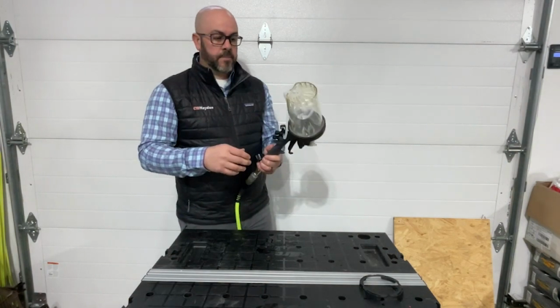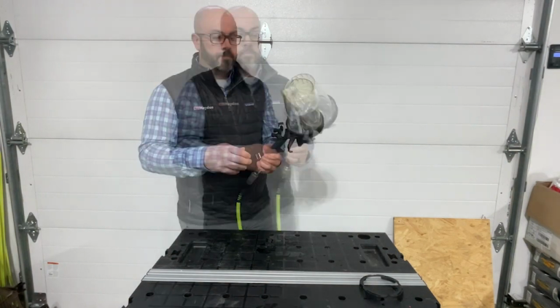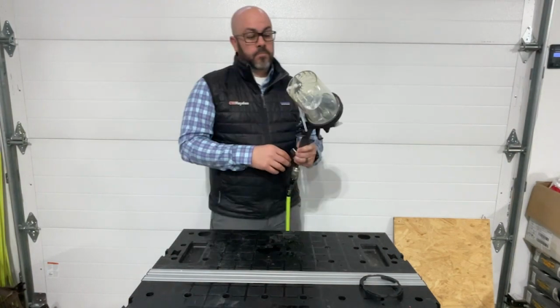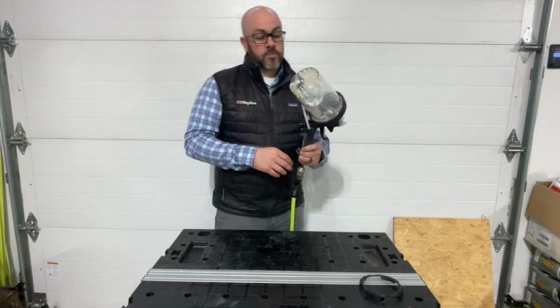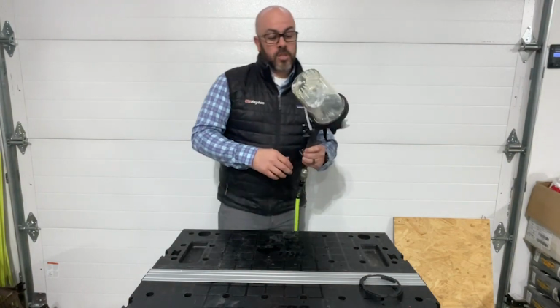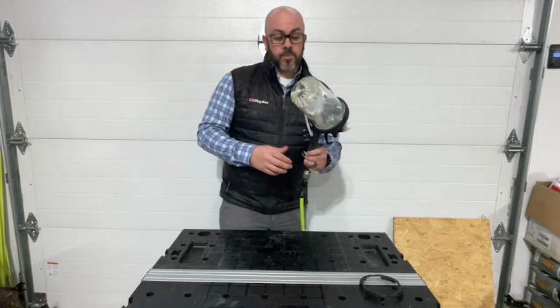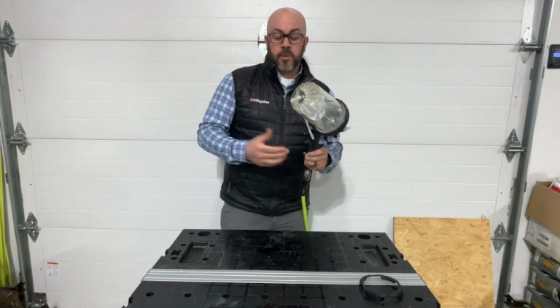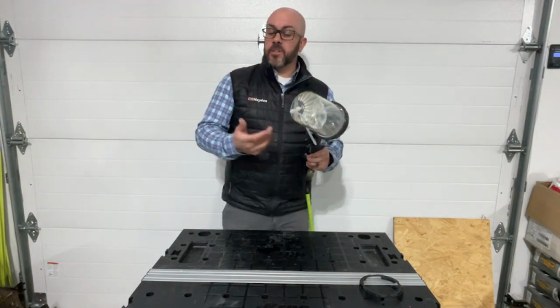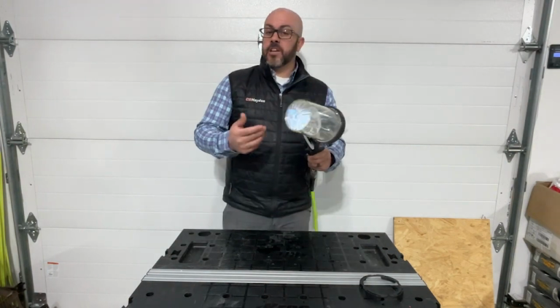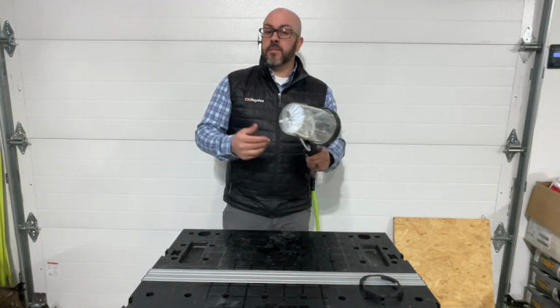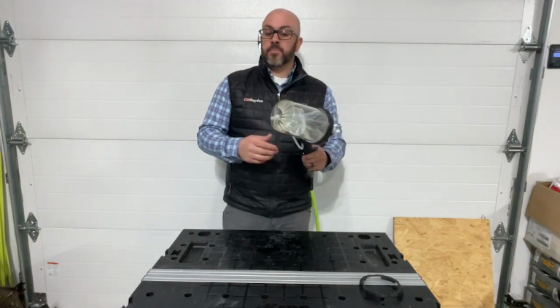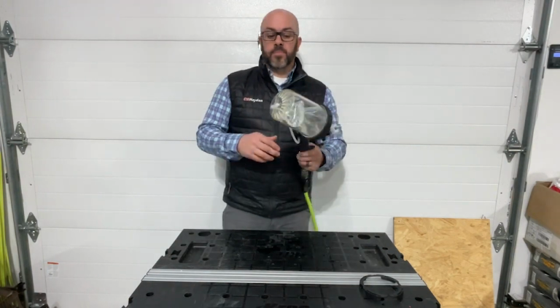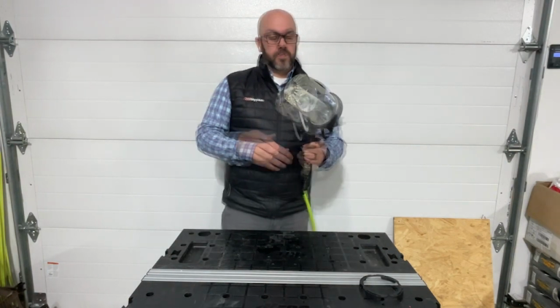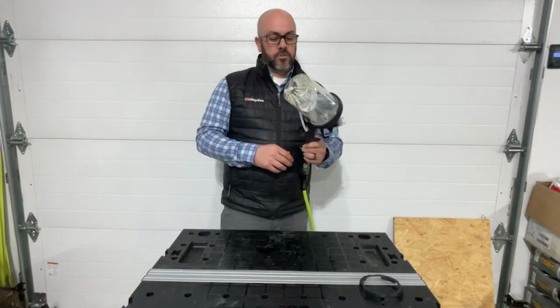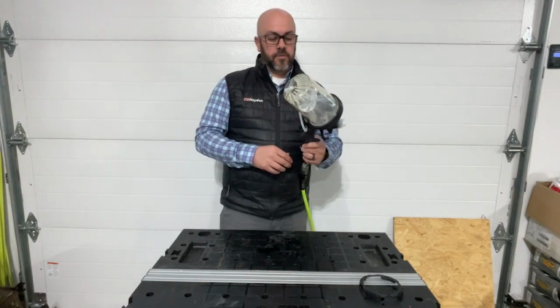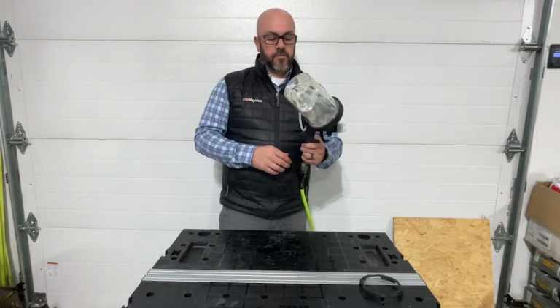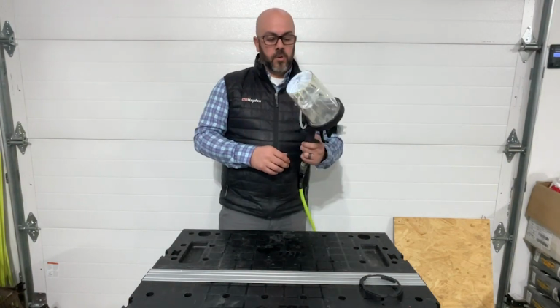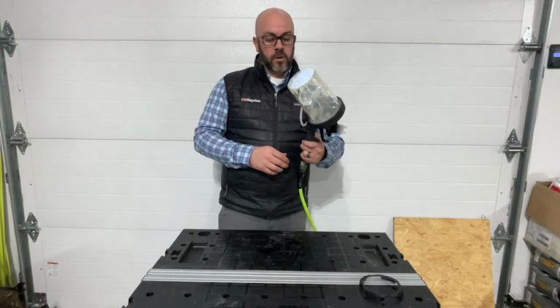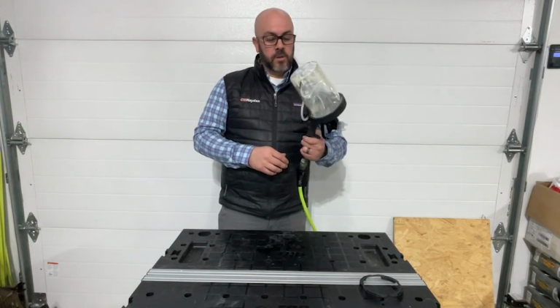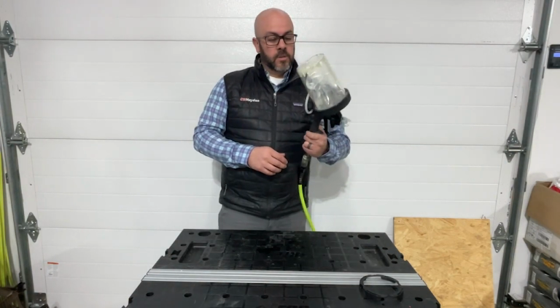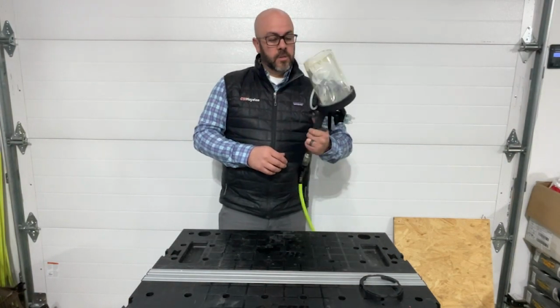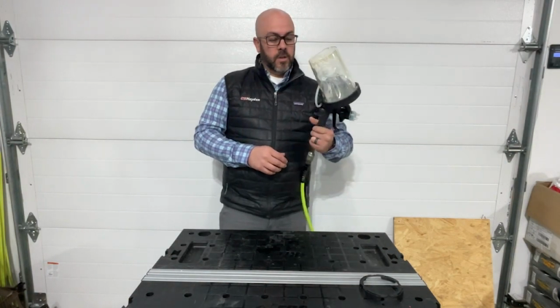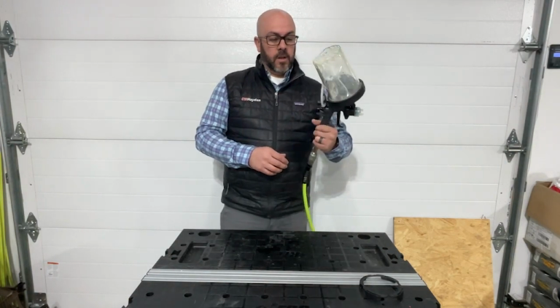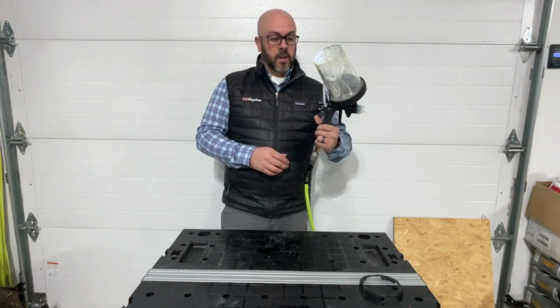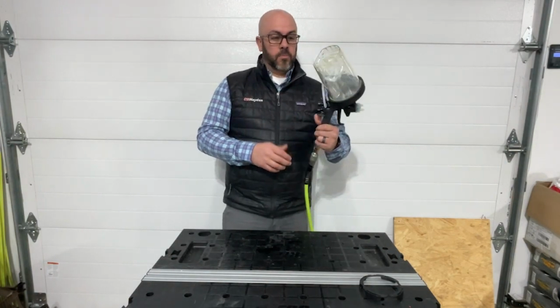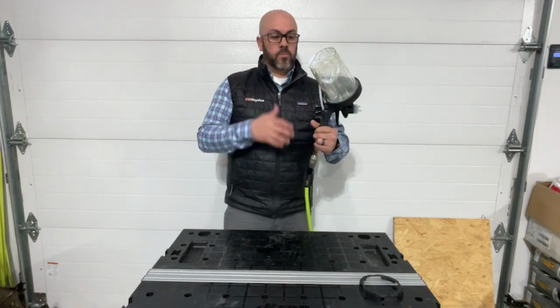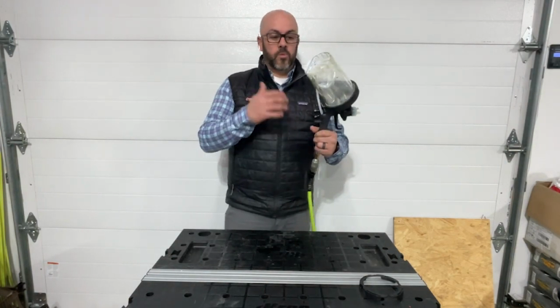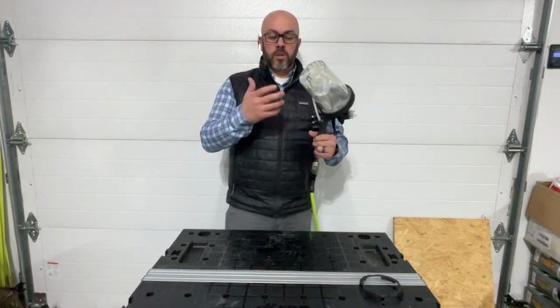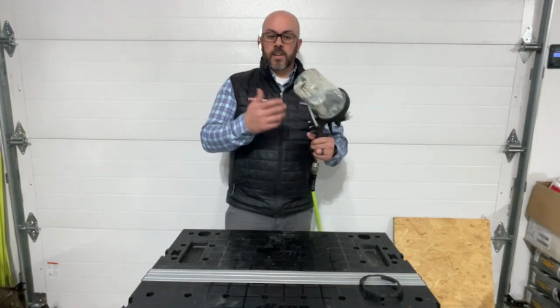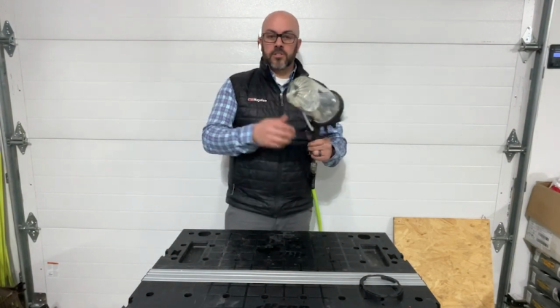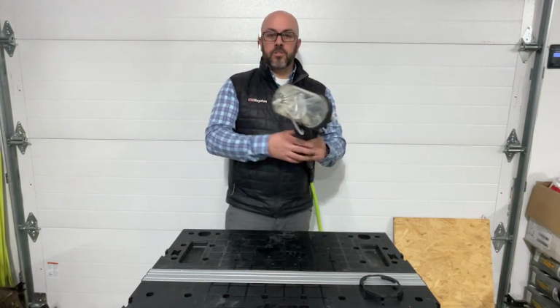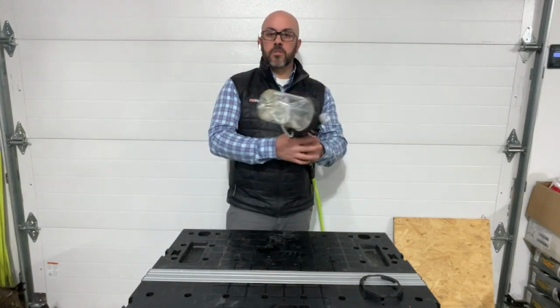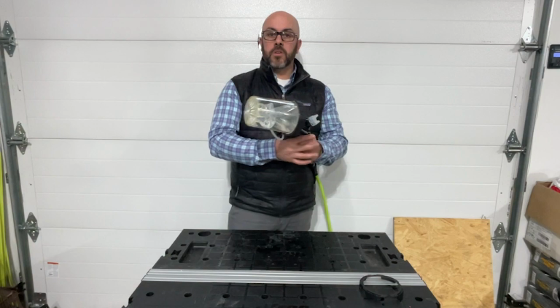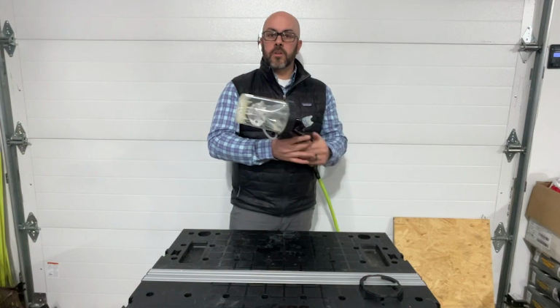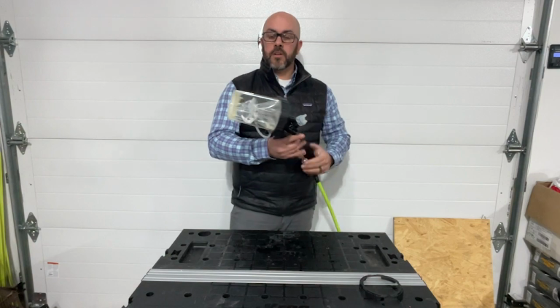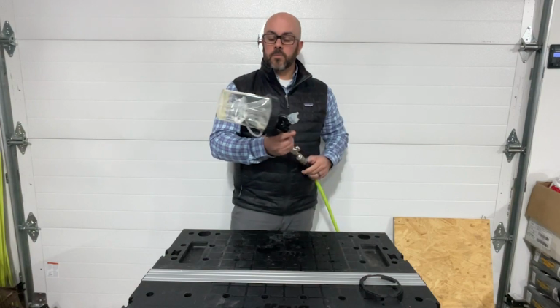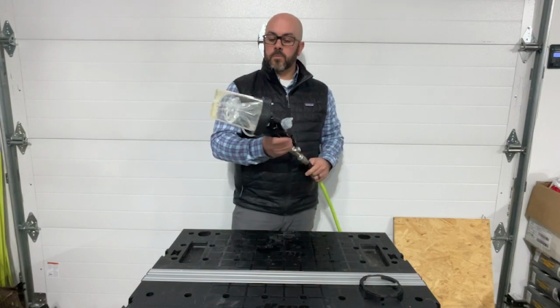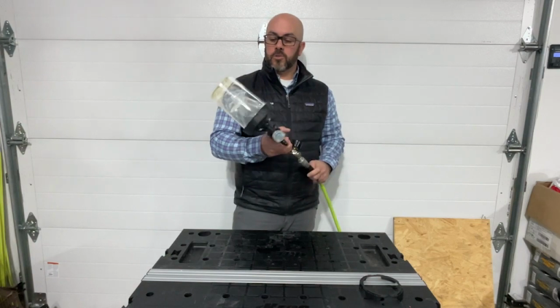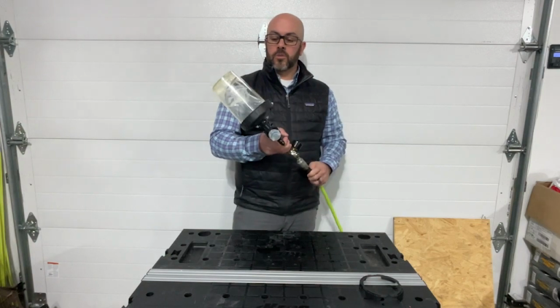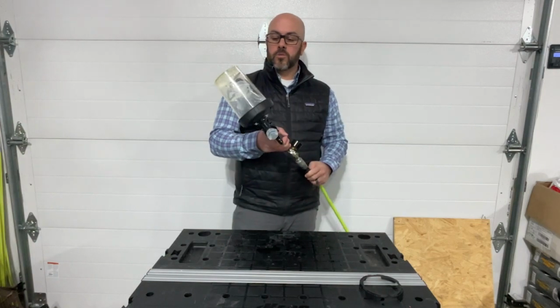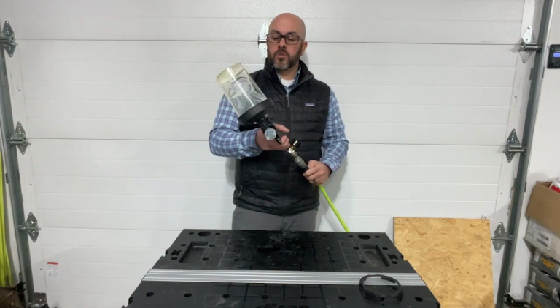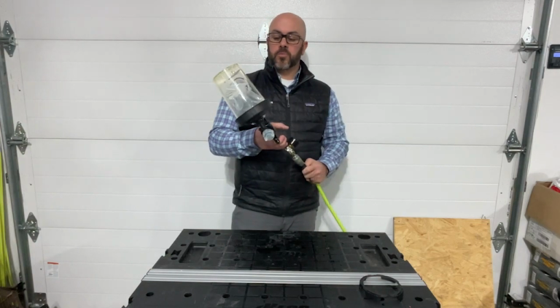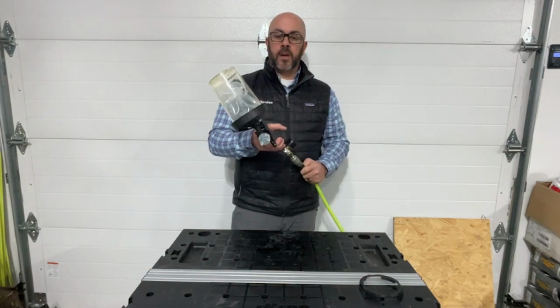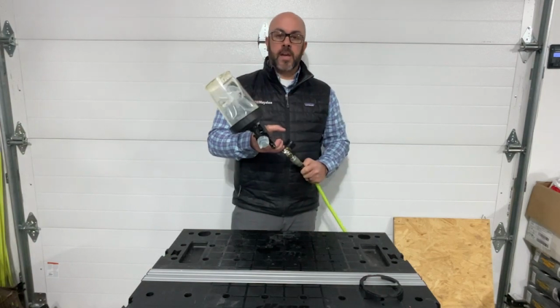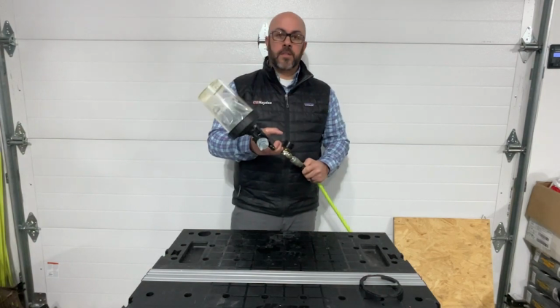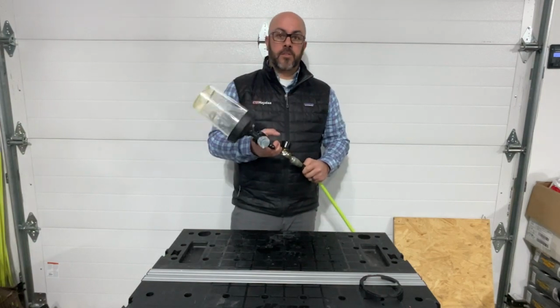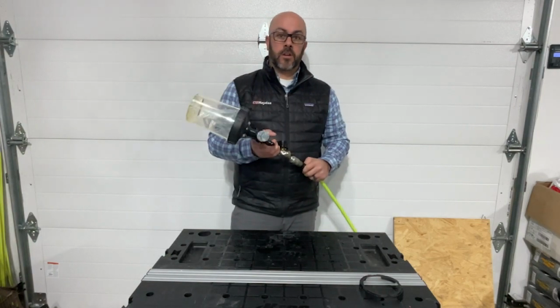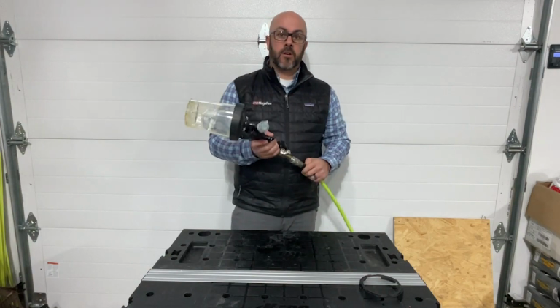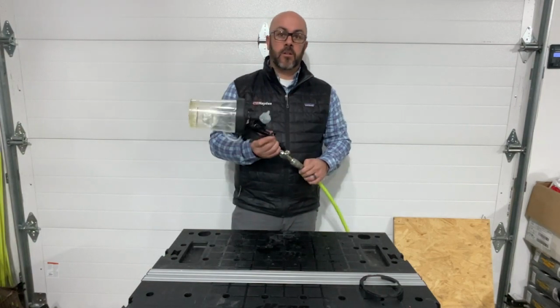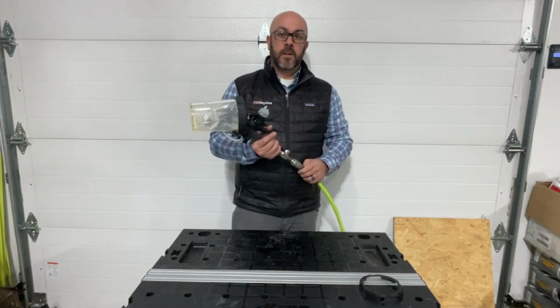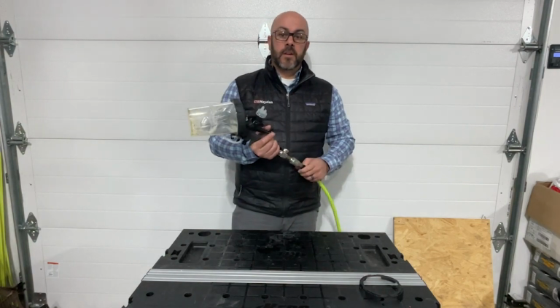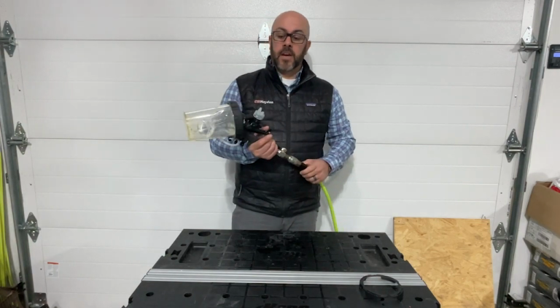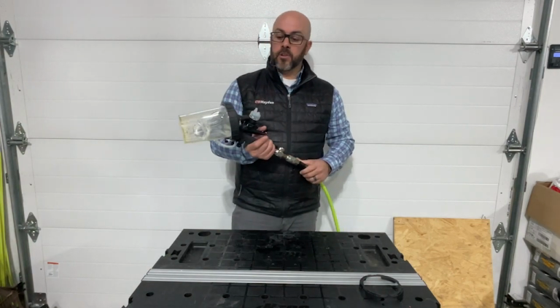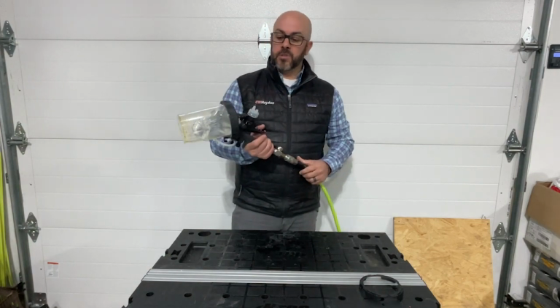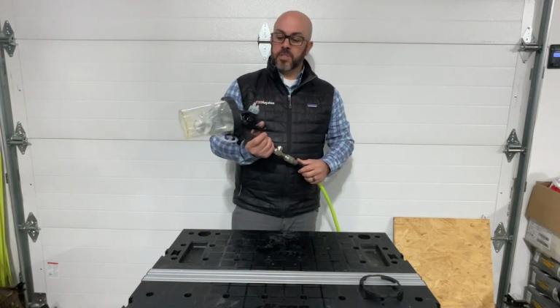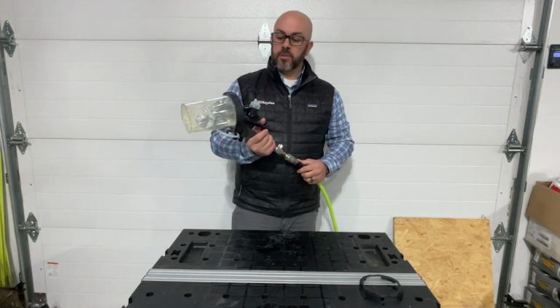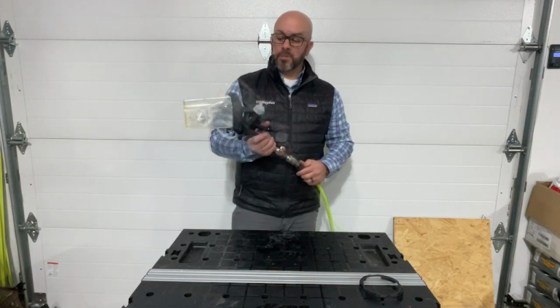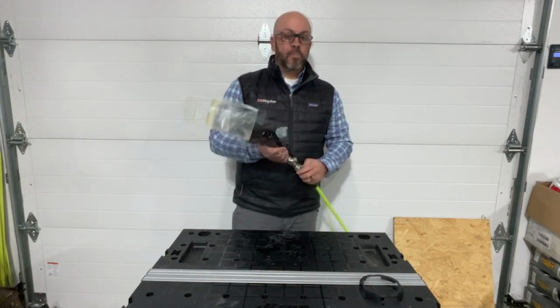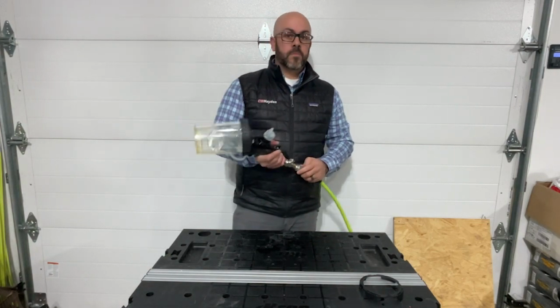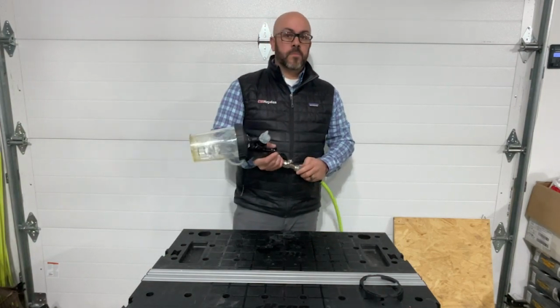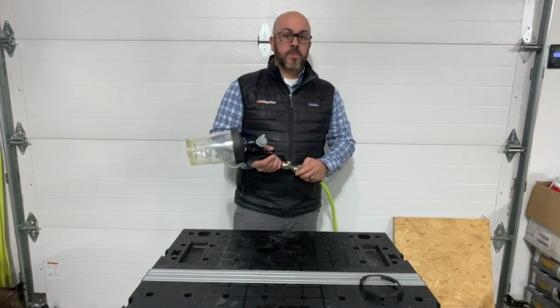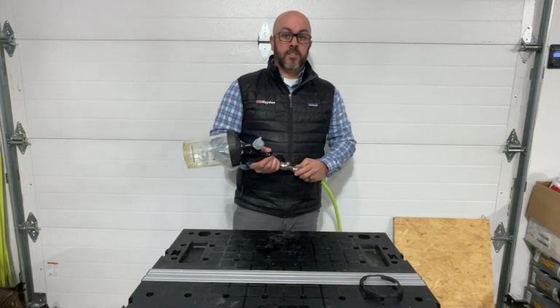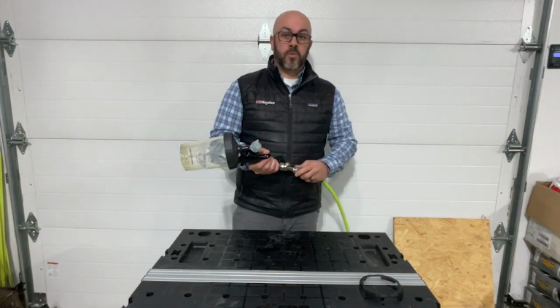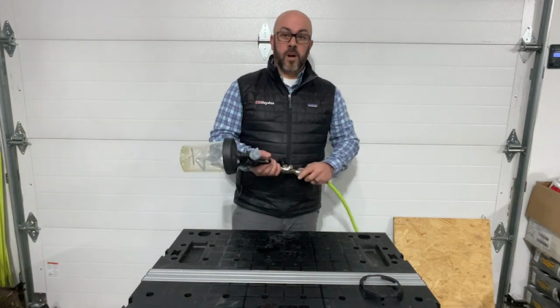So that's pretty much it. Pretty straightforward. Really nice new unit to spray thicker, heavier materials. Thanks for watching.